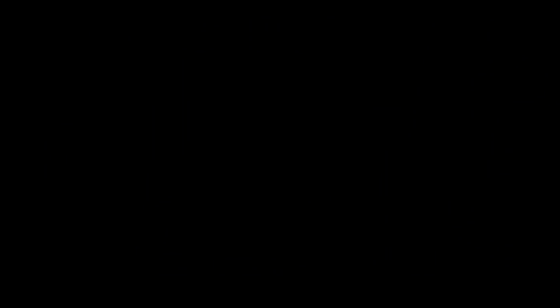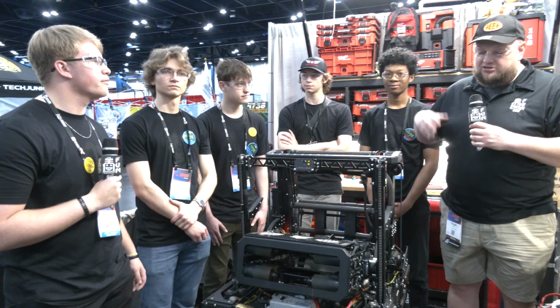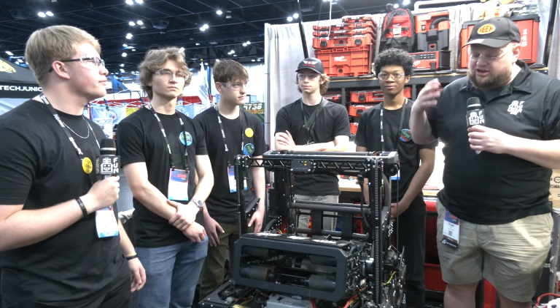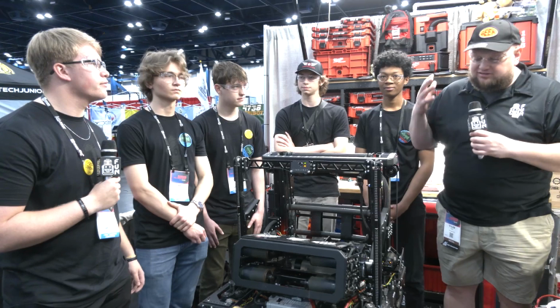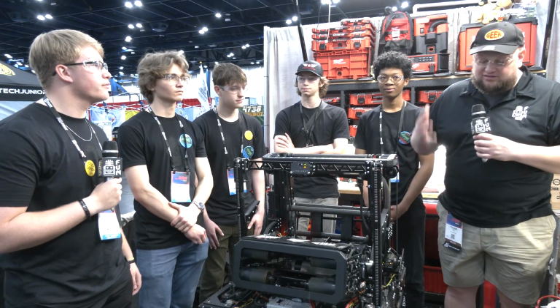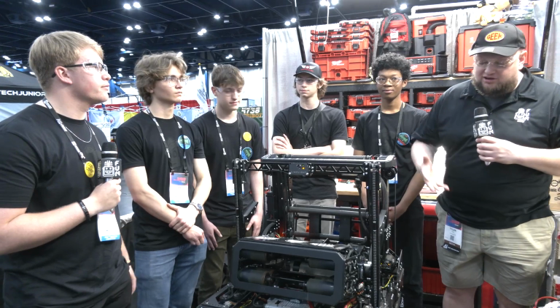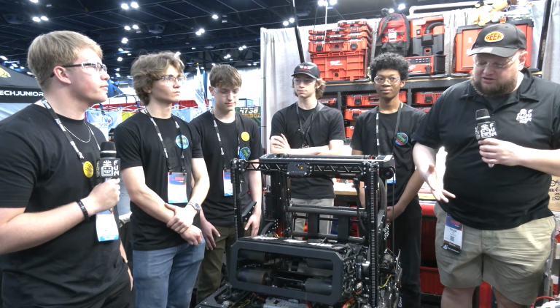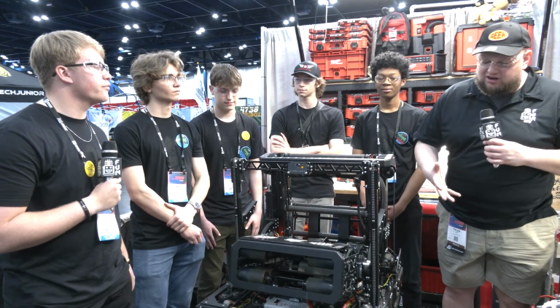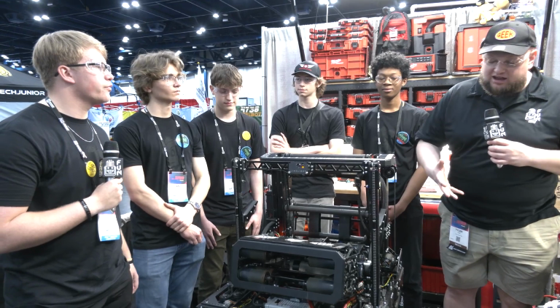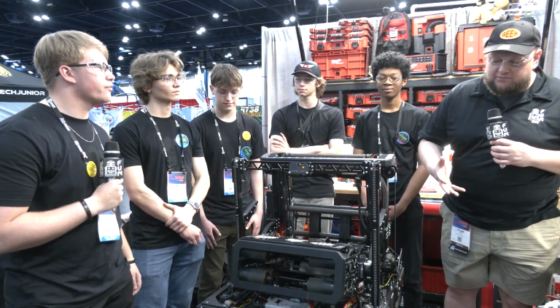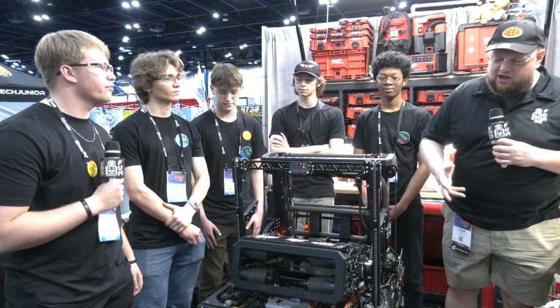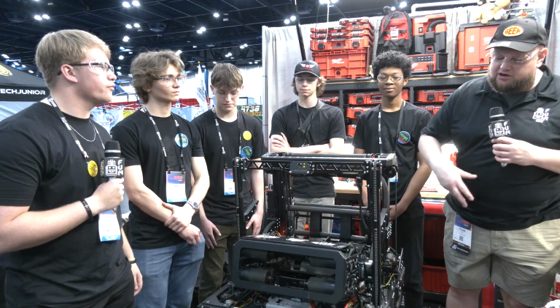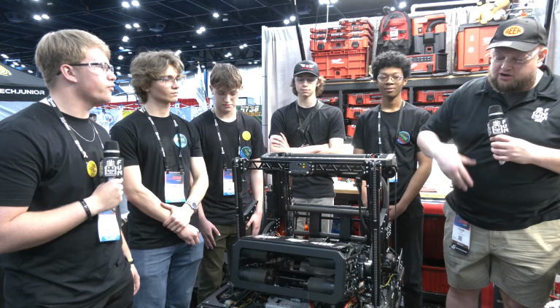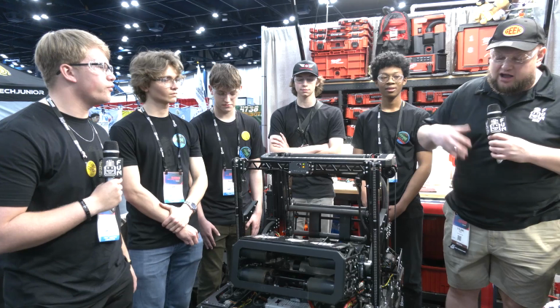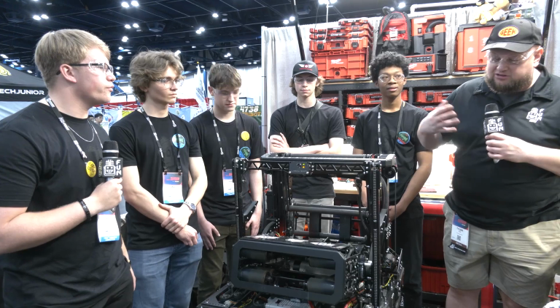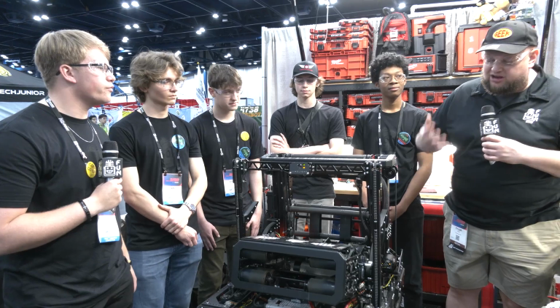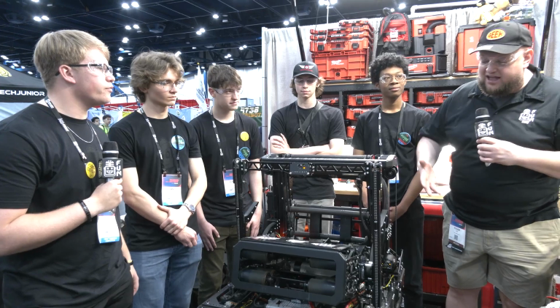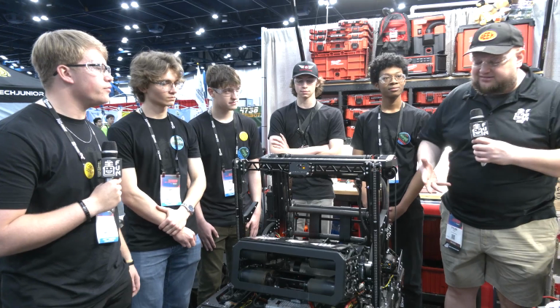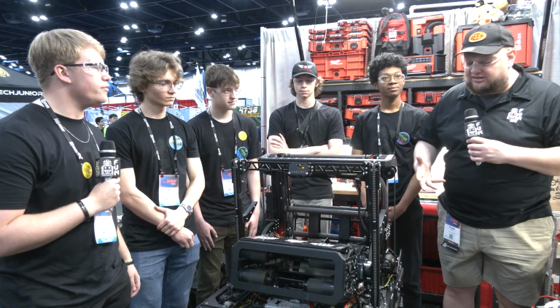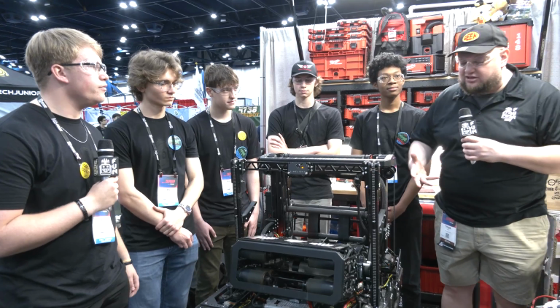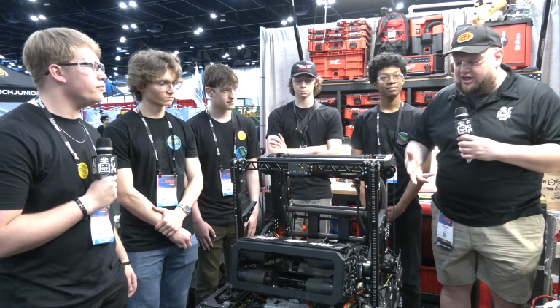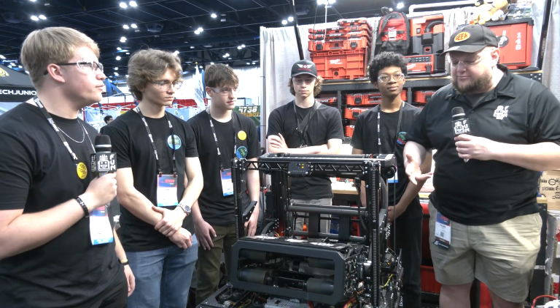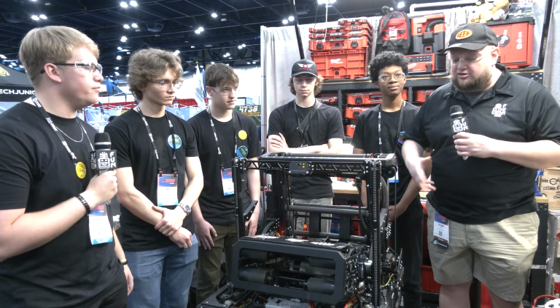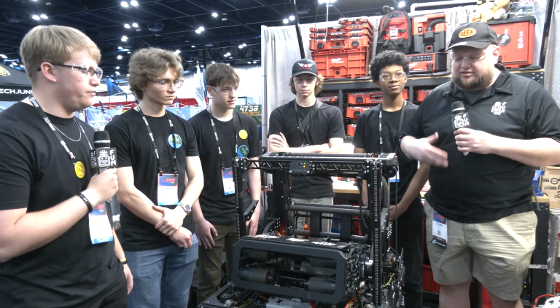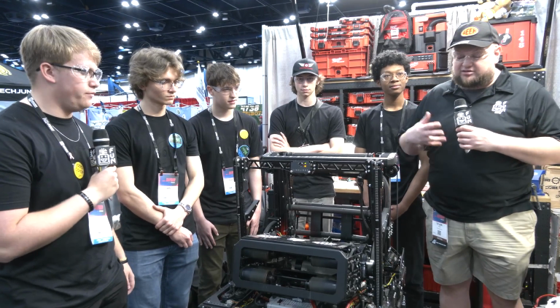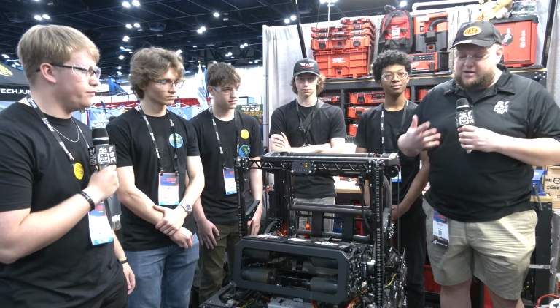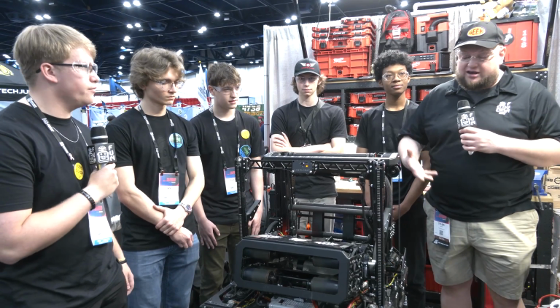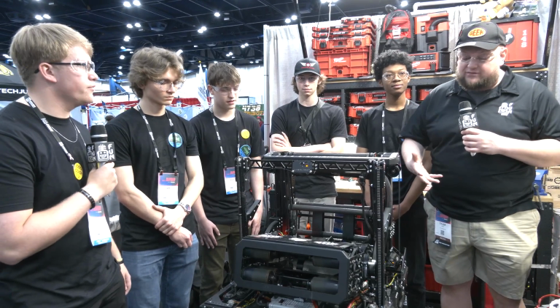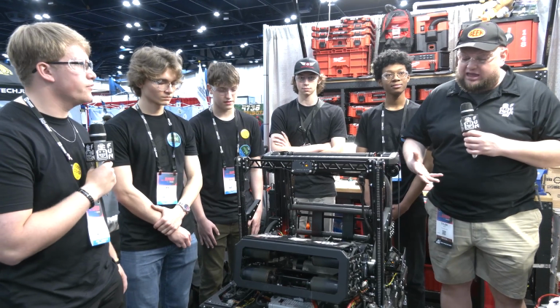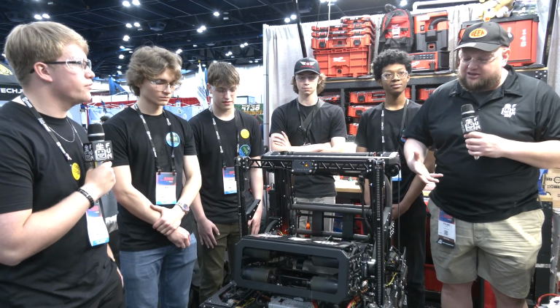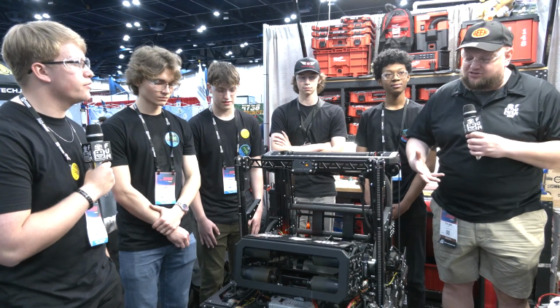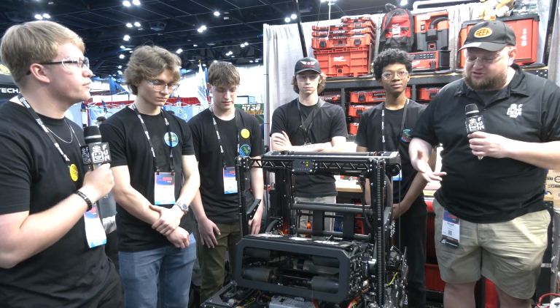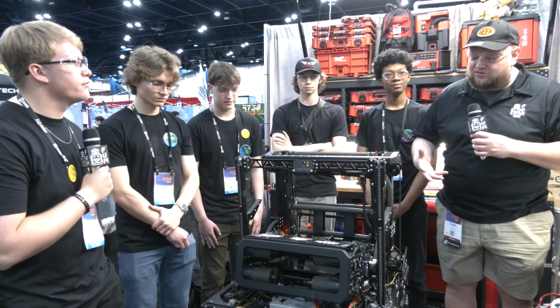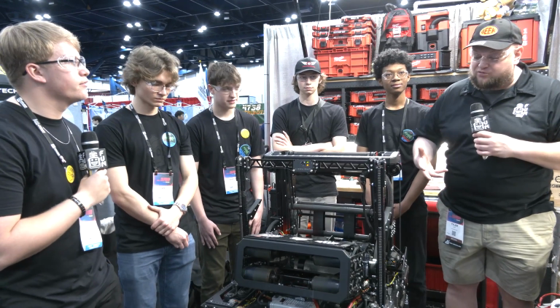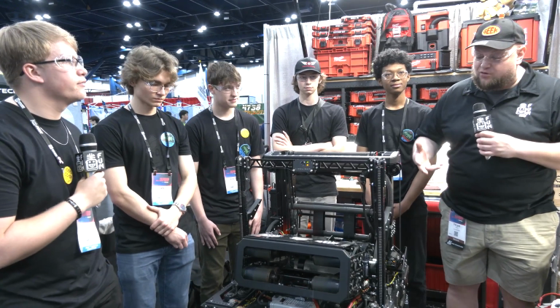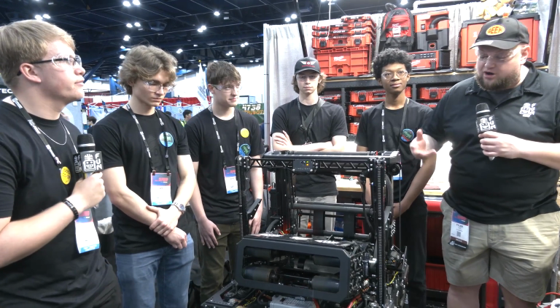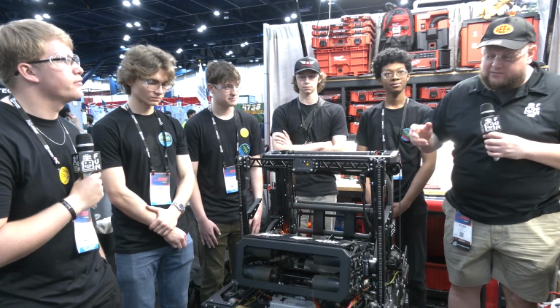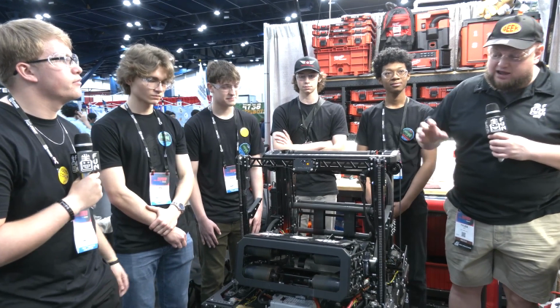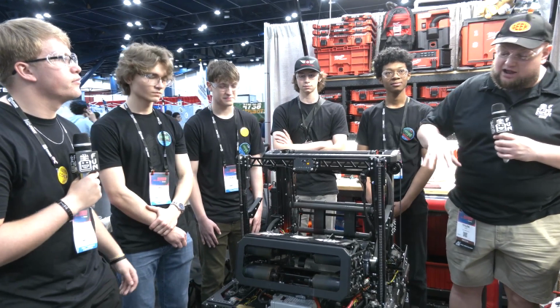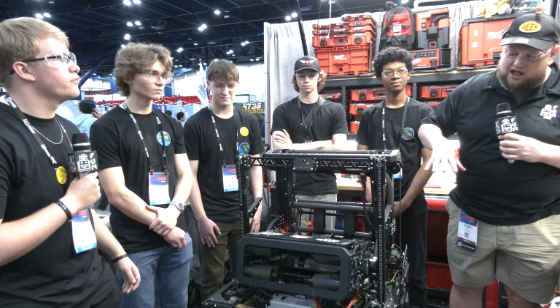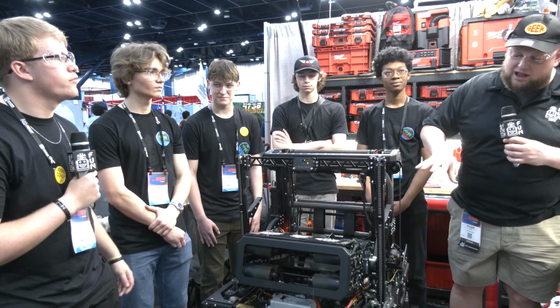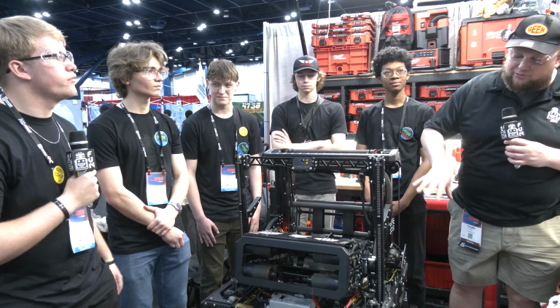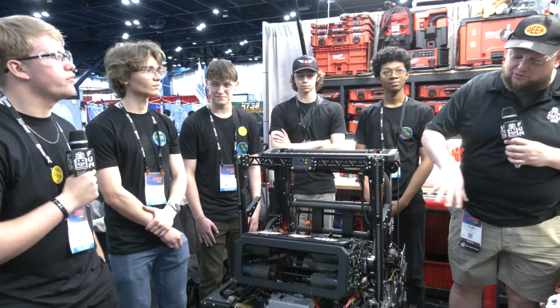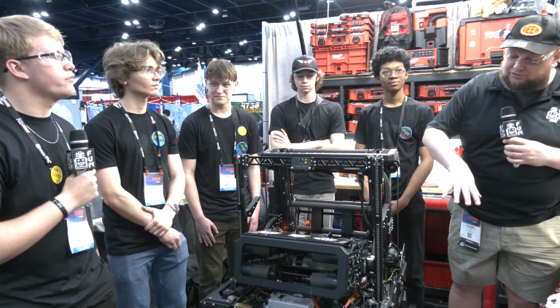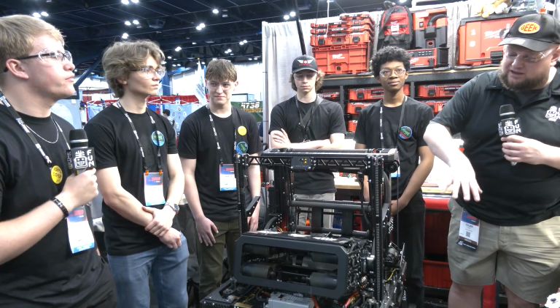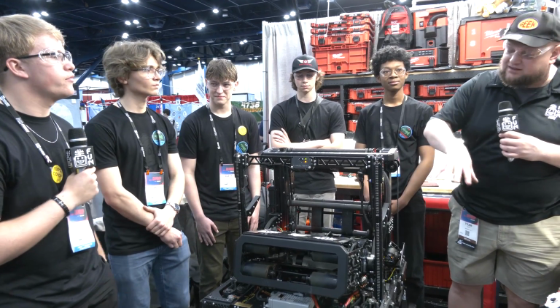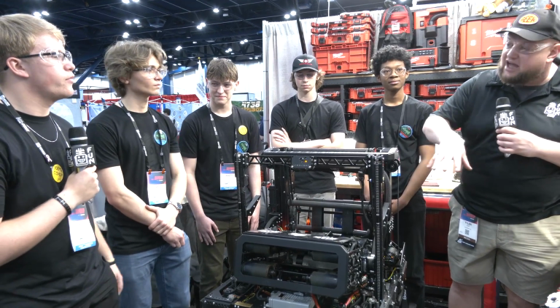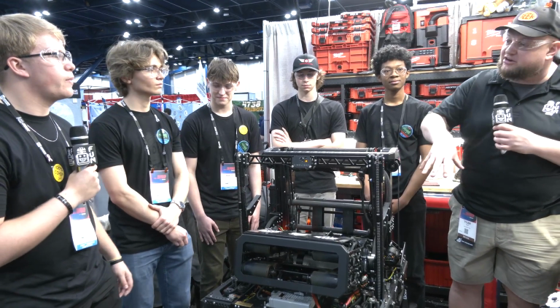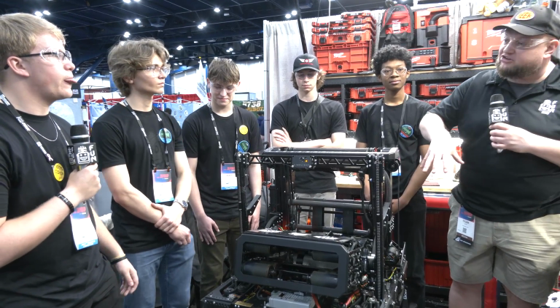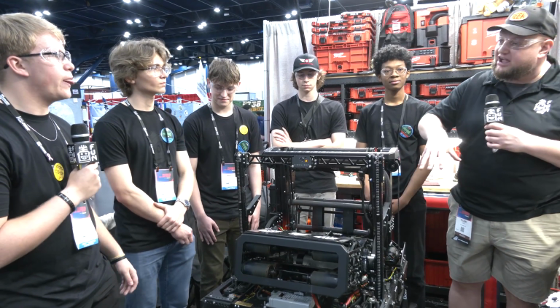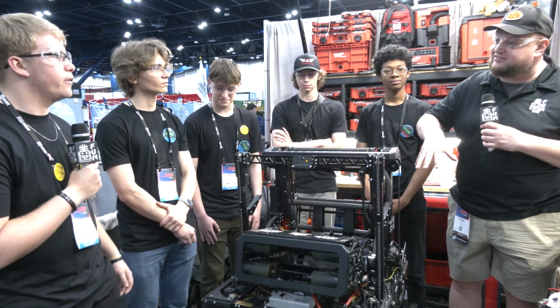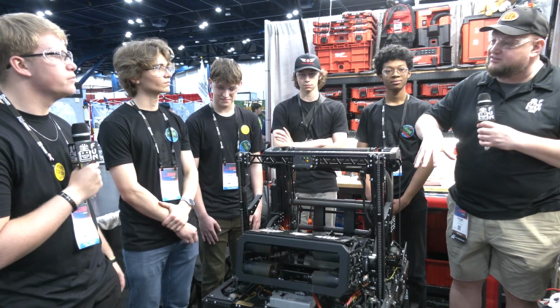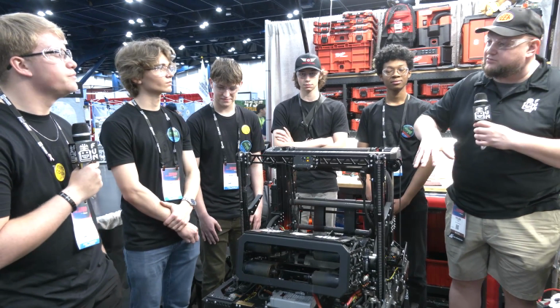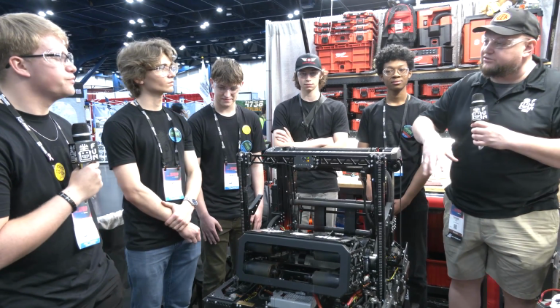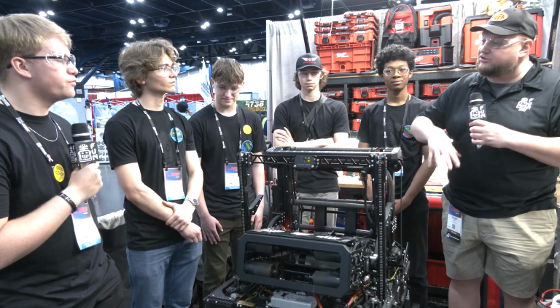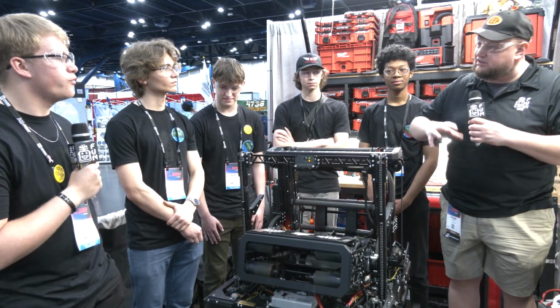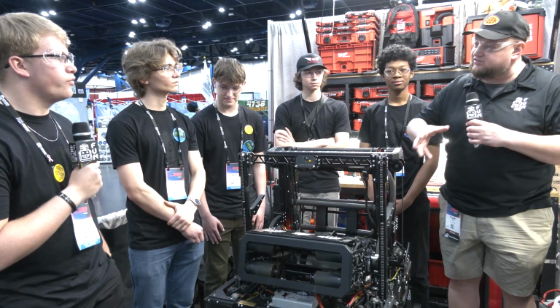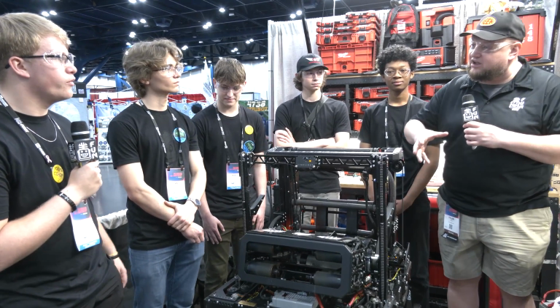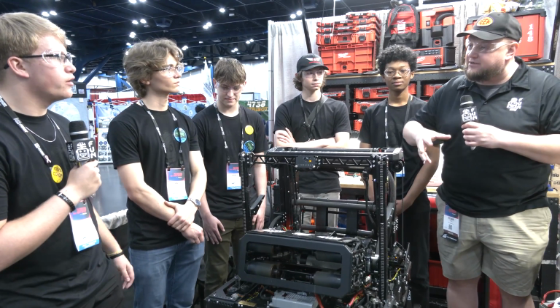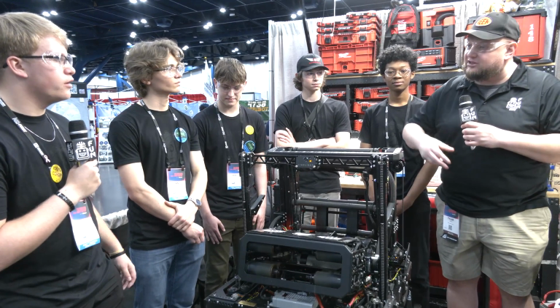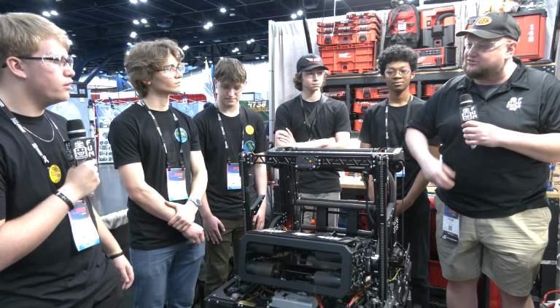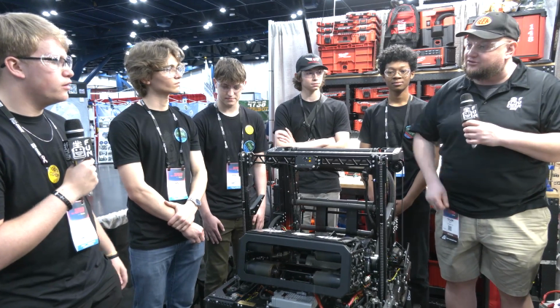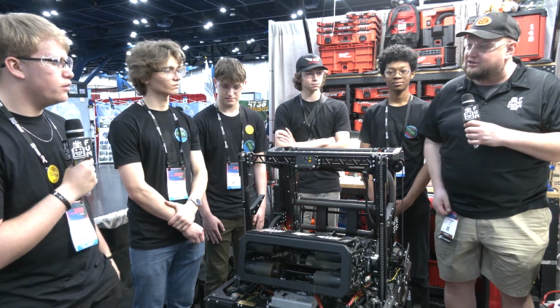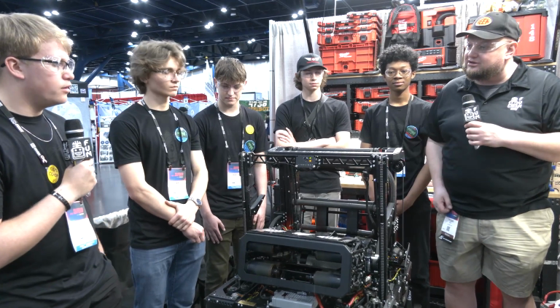Jace, let's start talking about your chassis. You've done some modifications to your swerve and a couple of cool things on your chassis as well — let's dive into it.